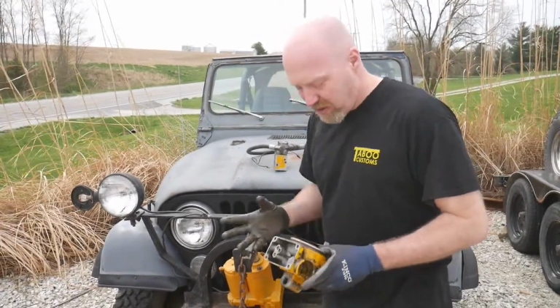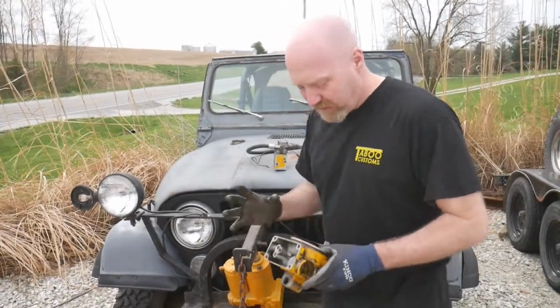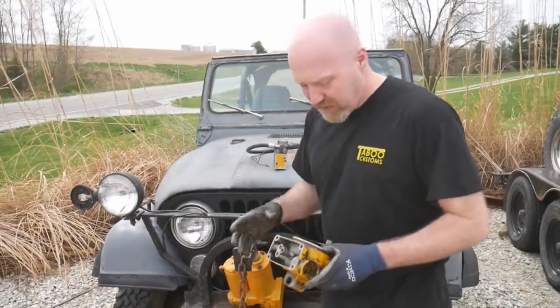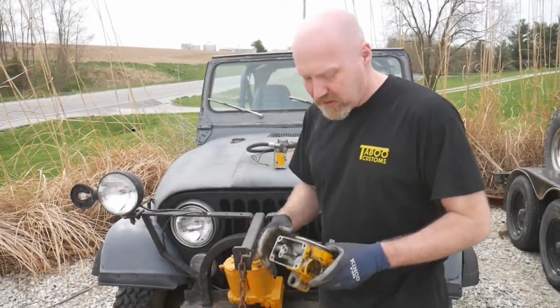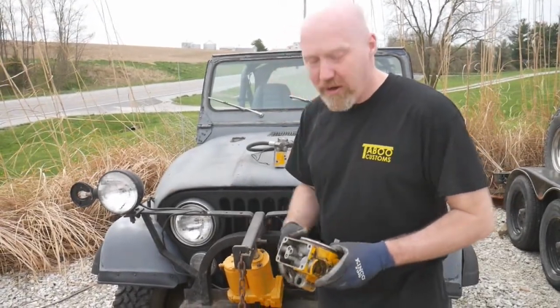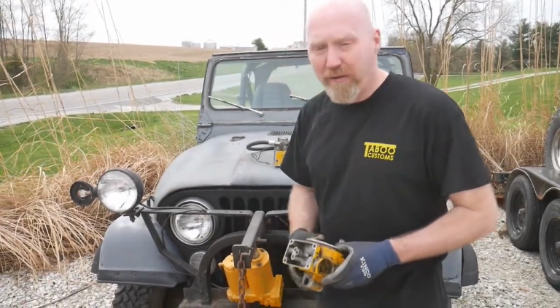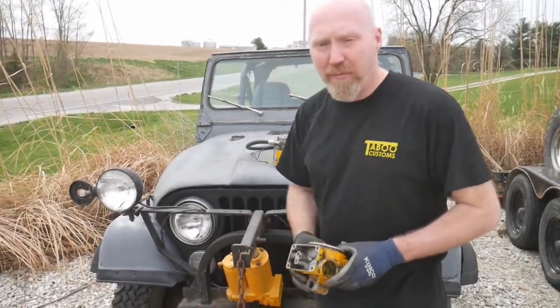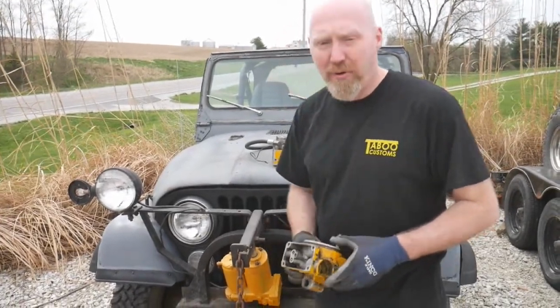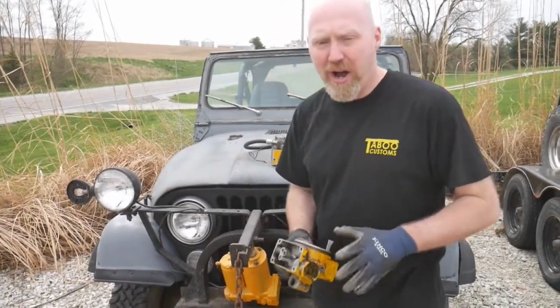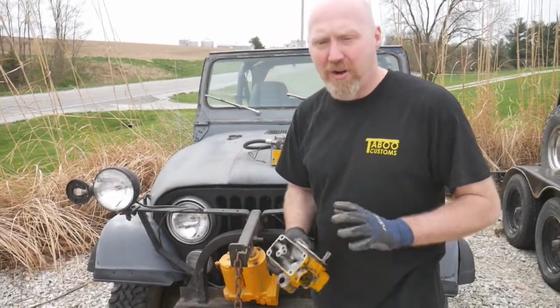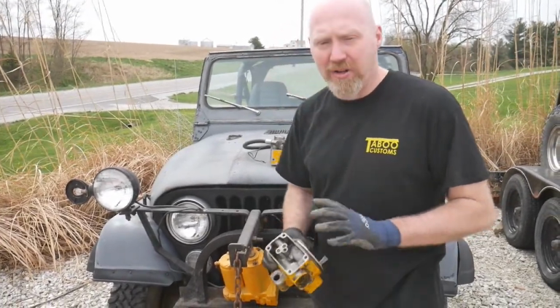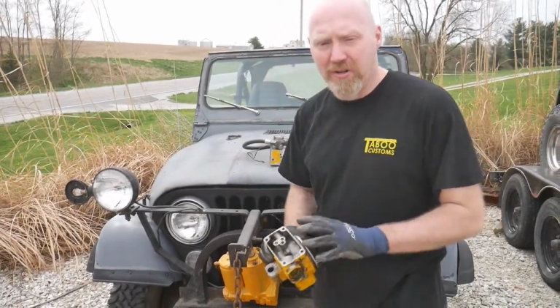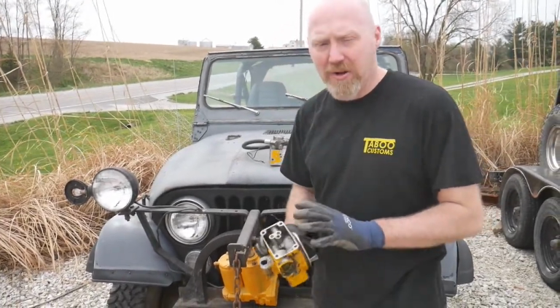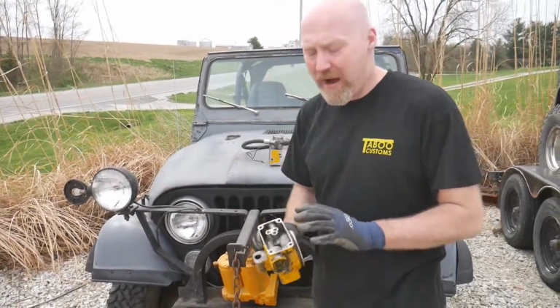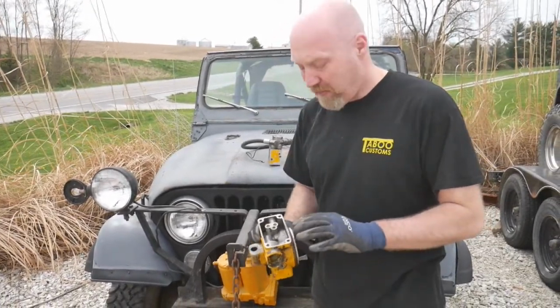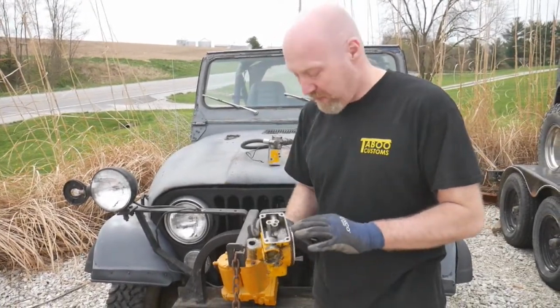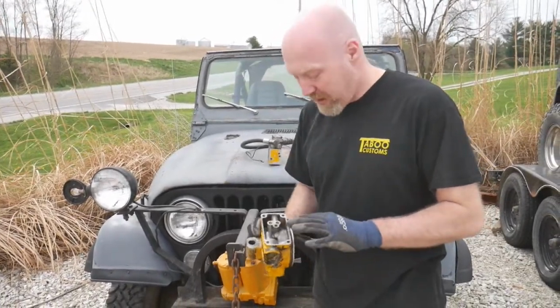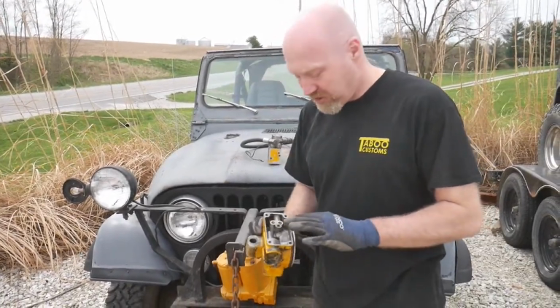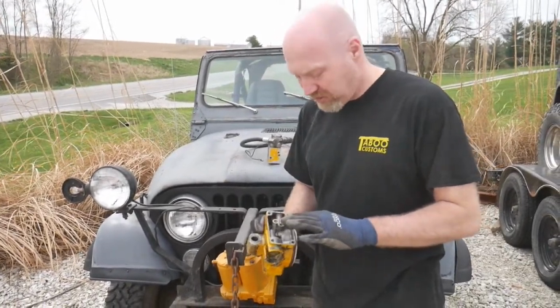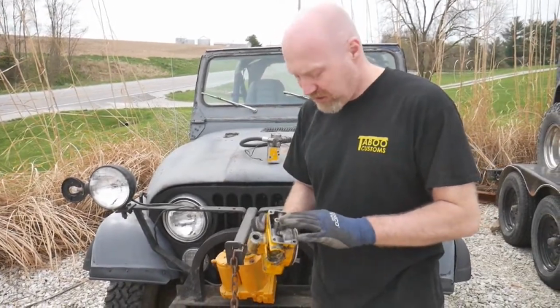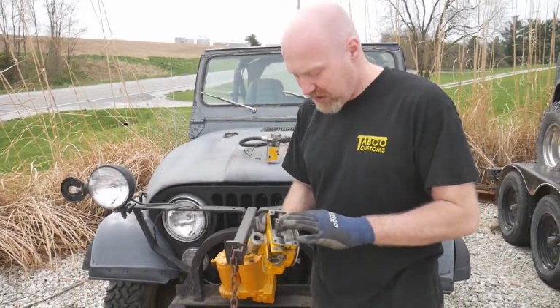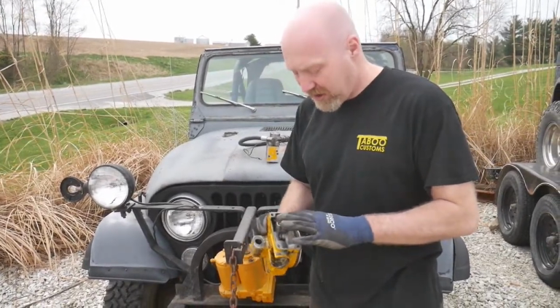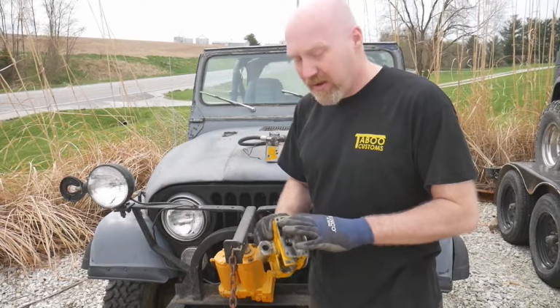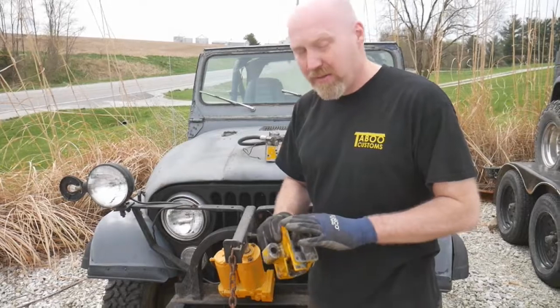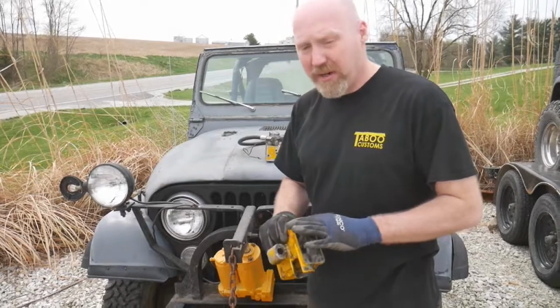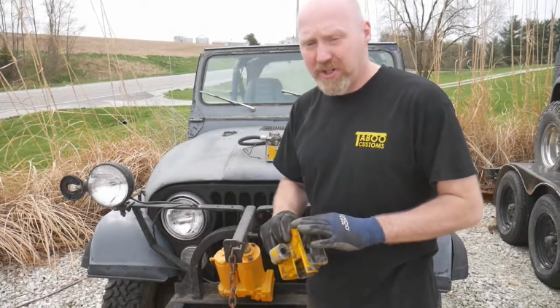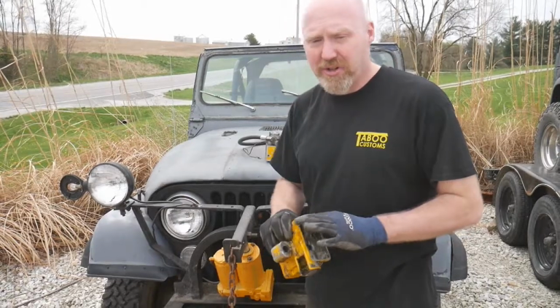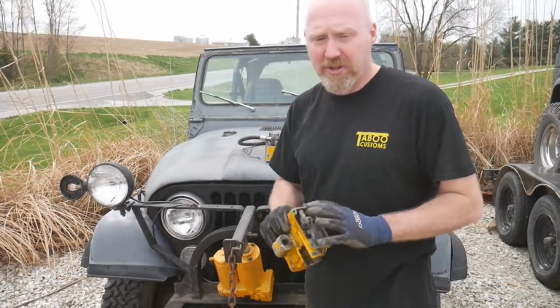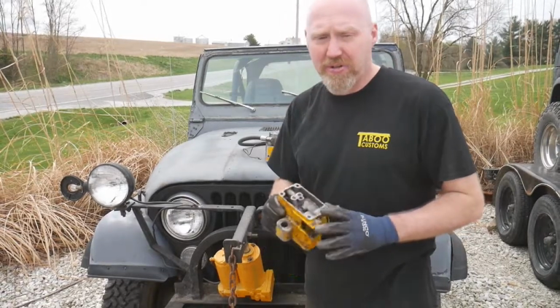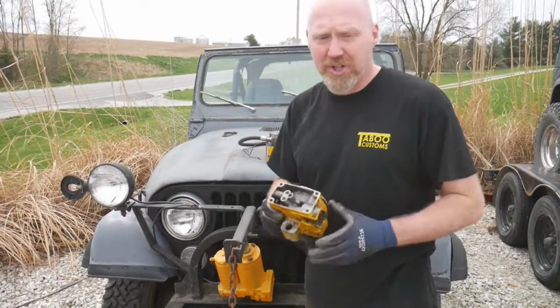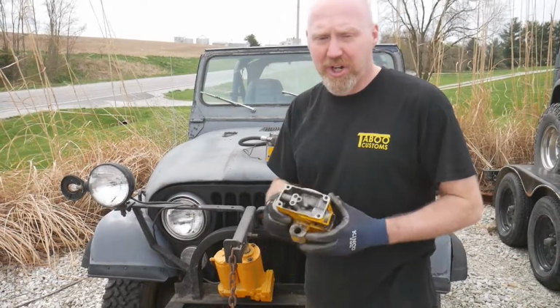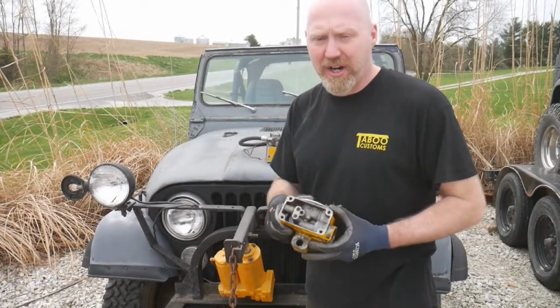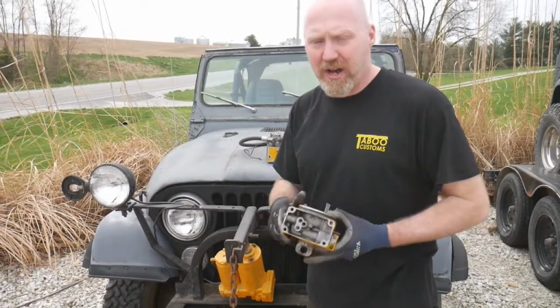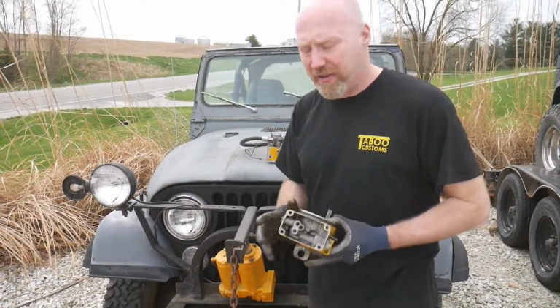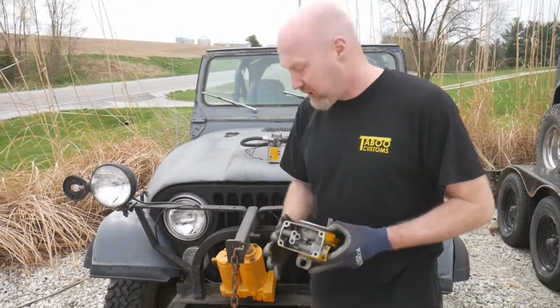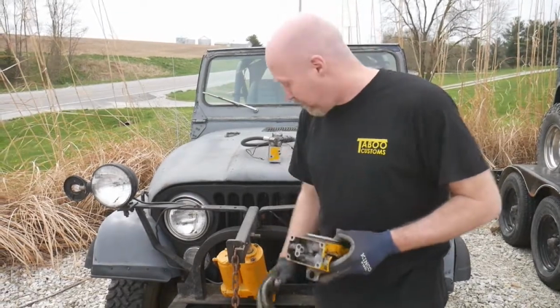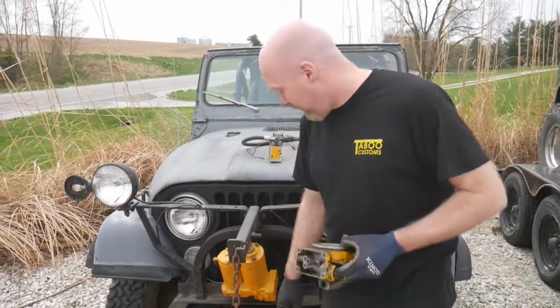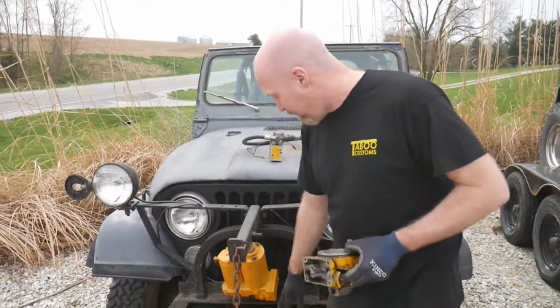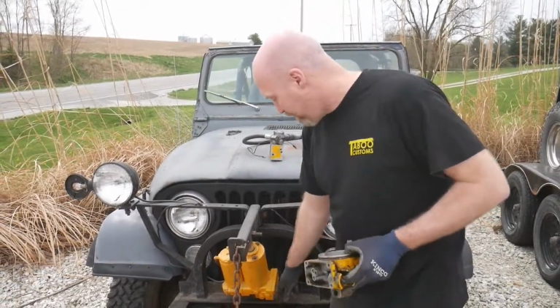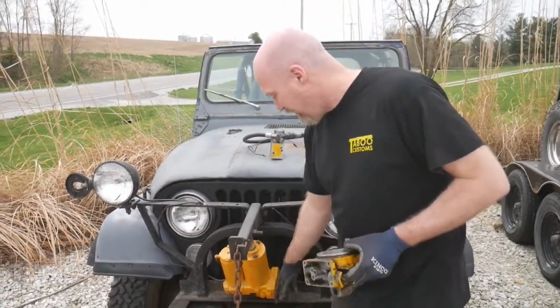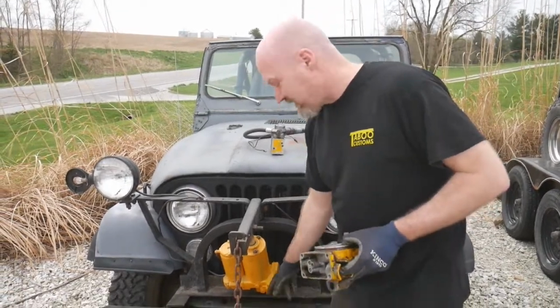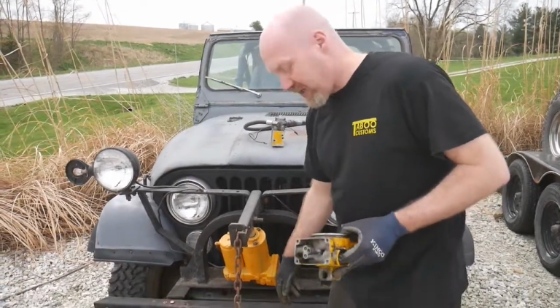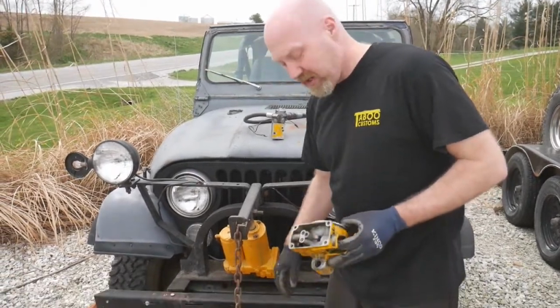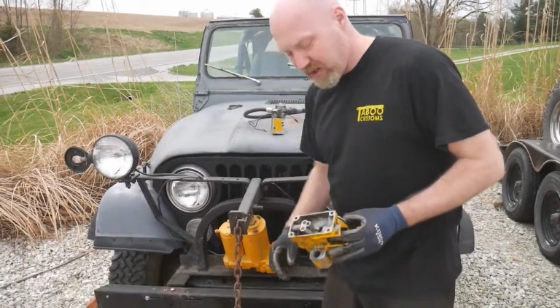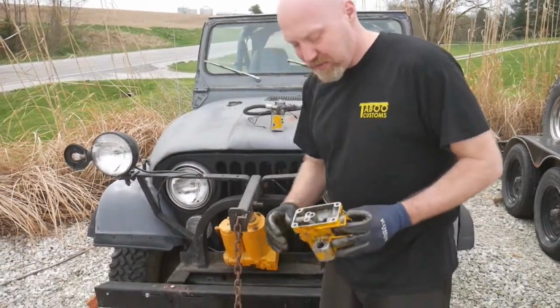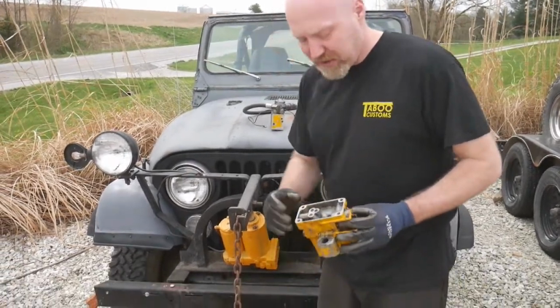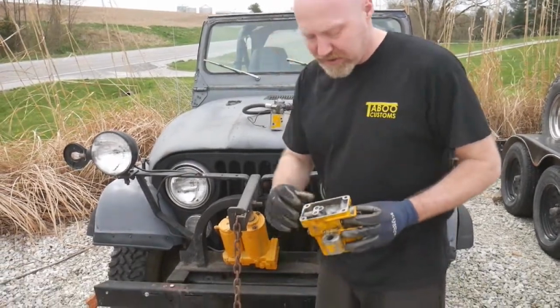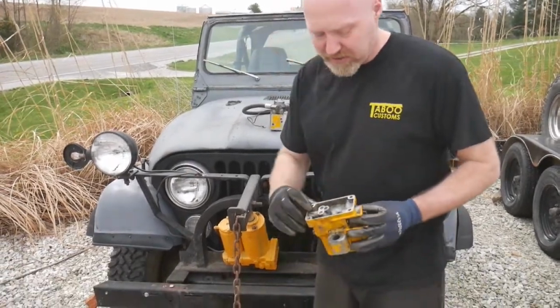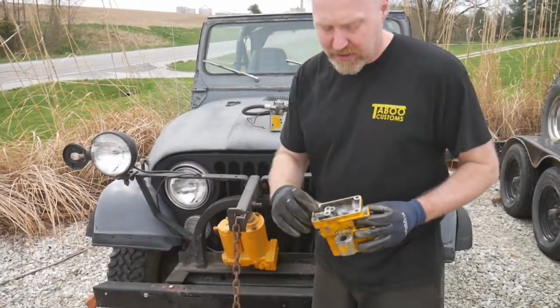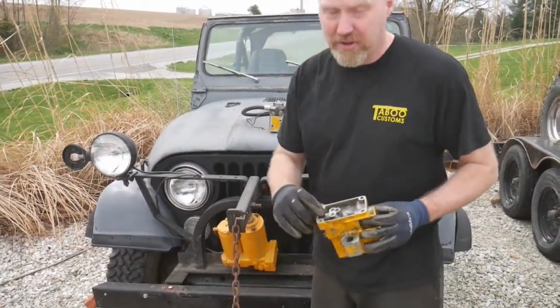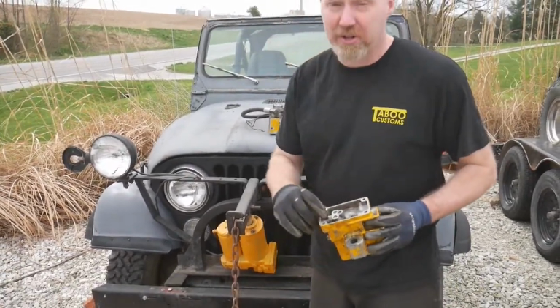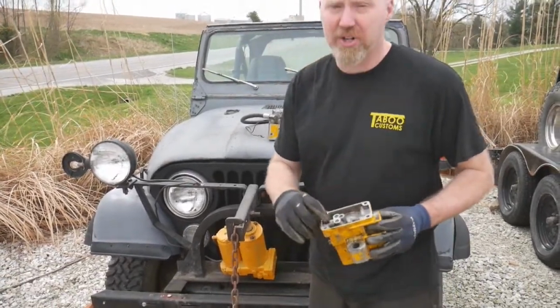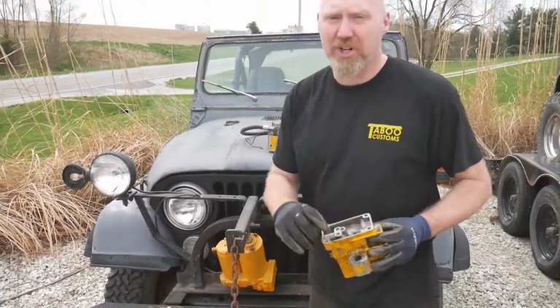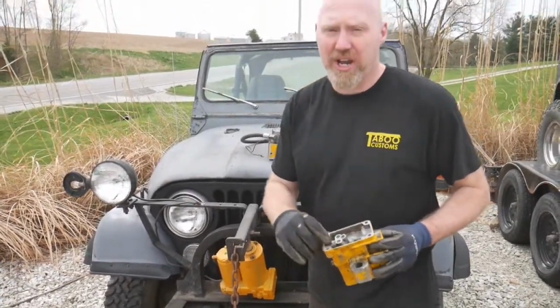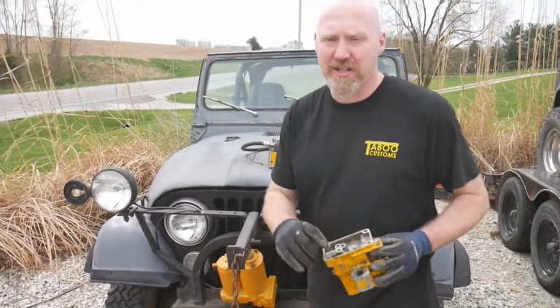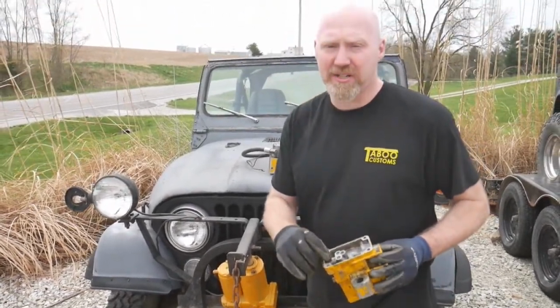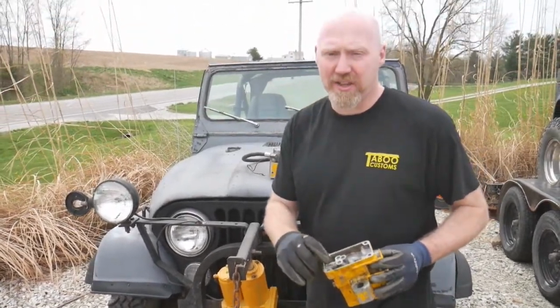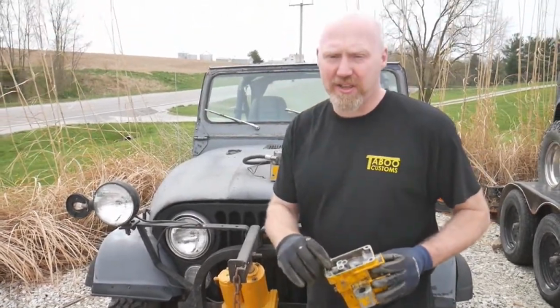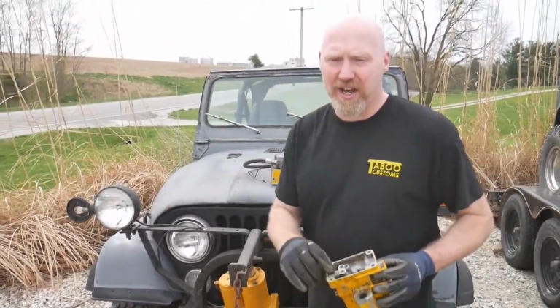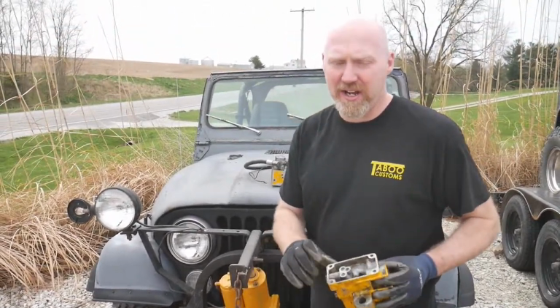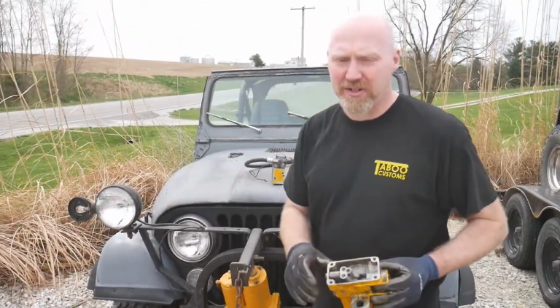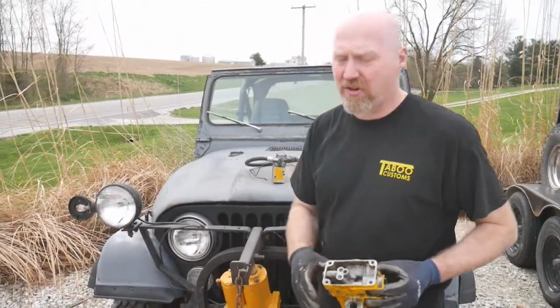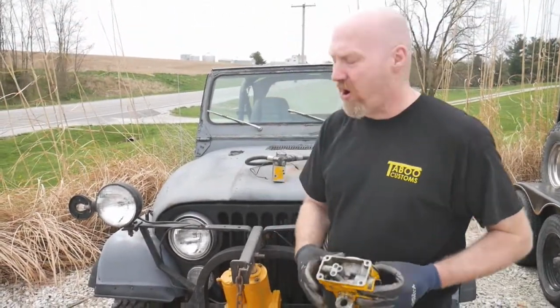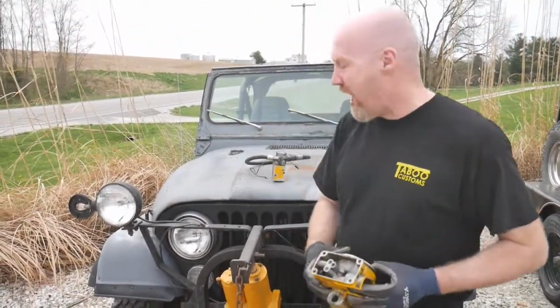So if you do have a plow and you have a major leak, make sure you check out this pump base down here, because there's a good chance that it has cracked.